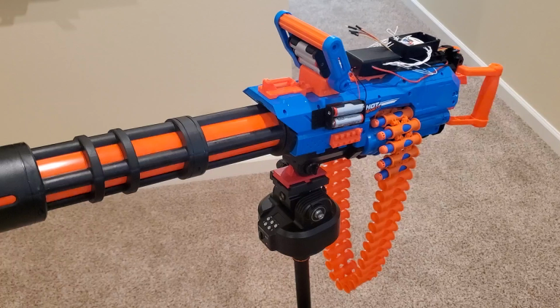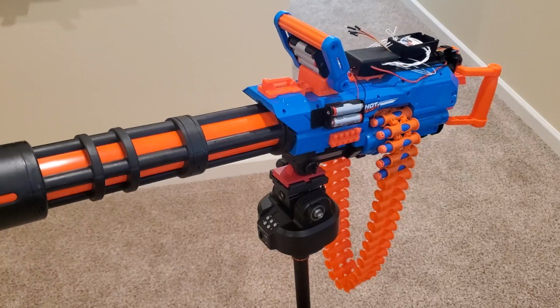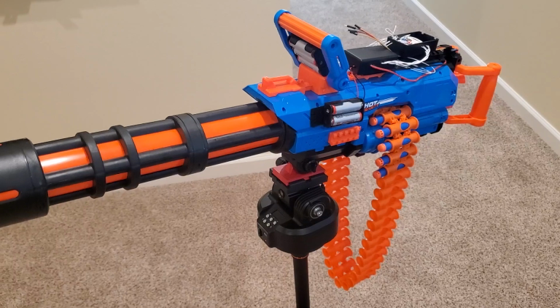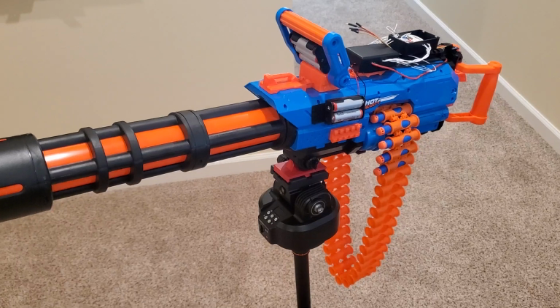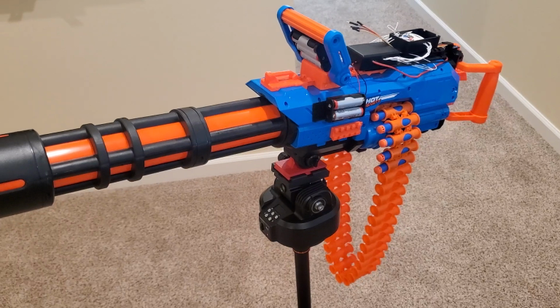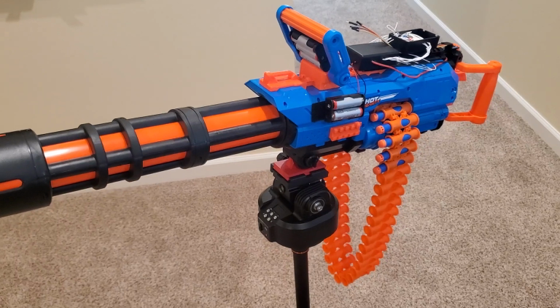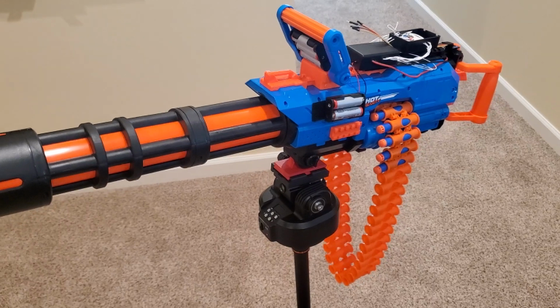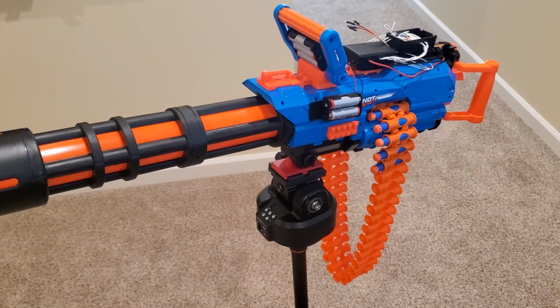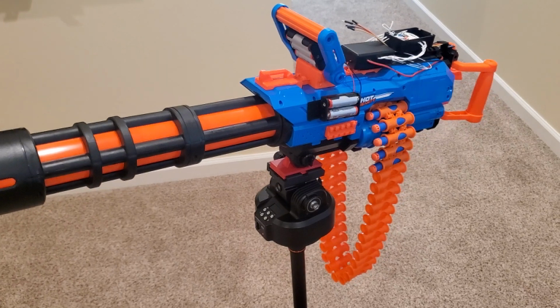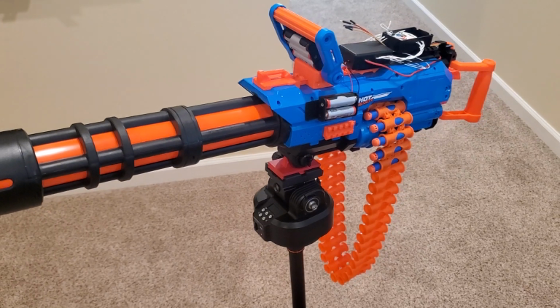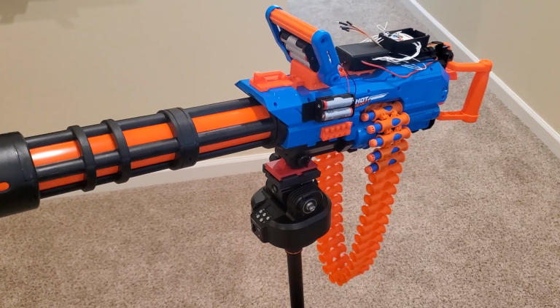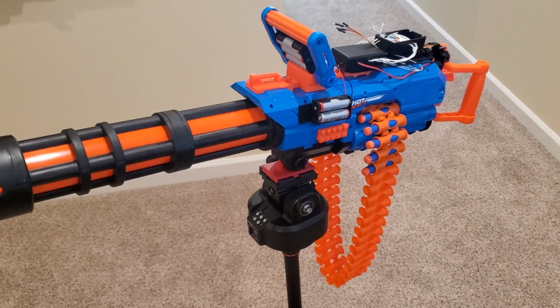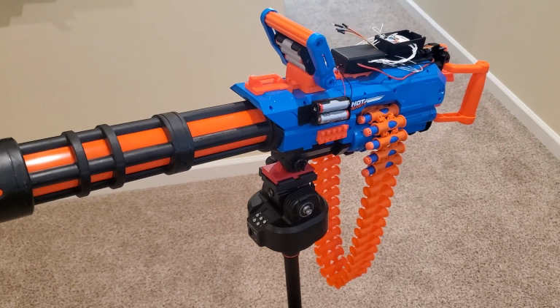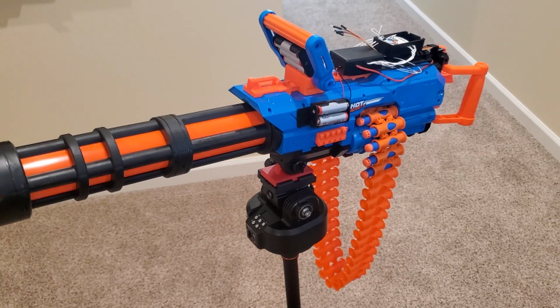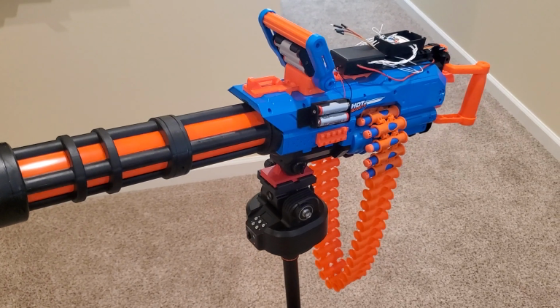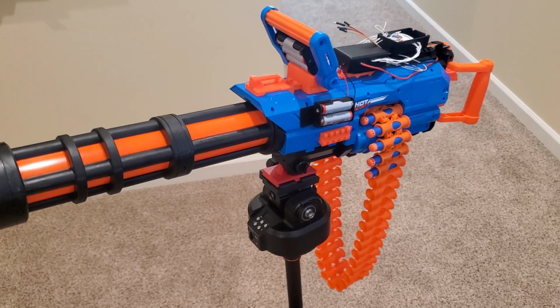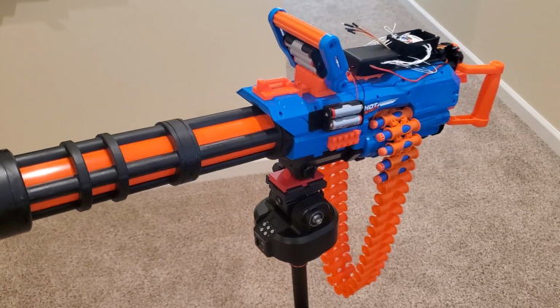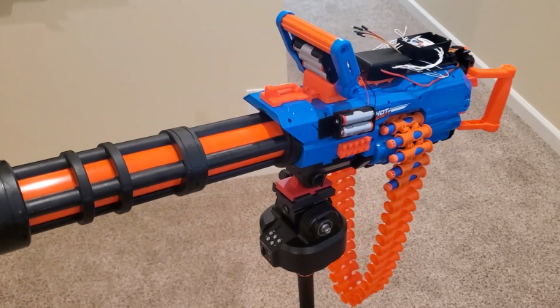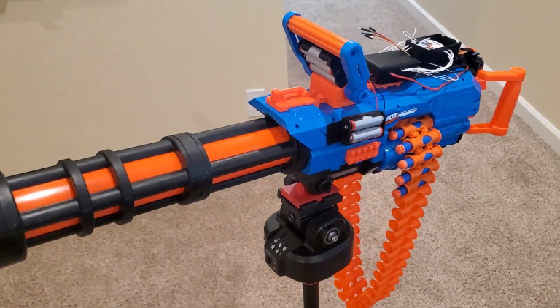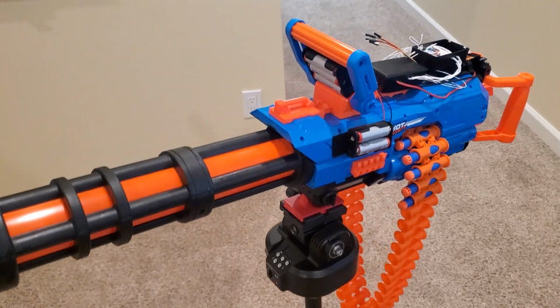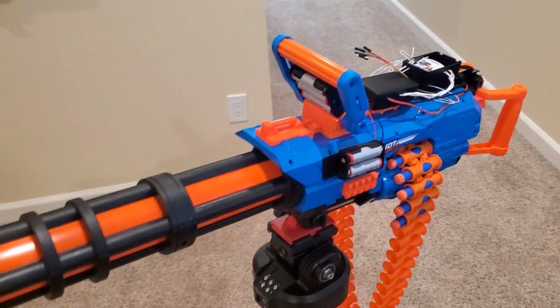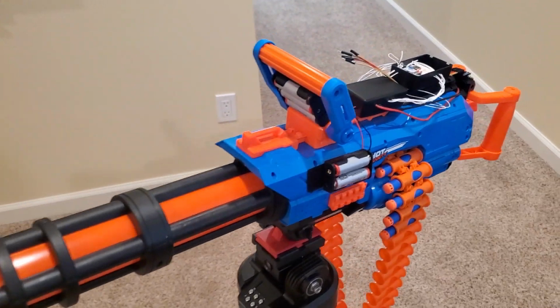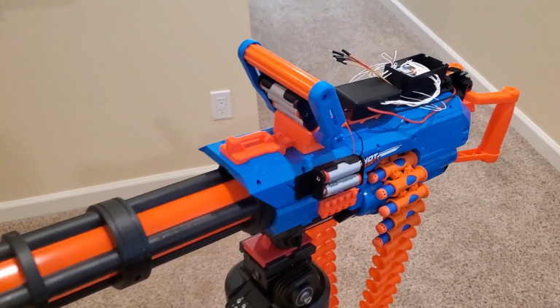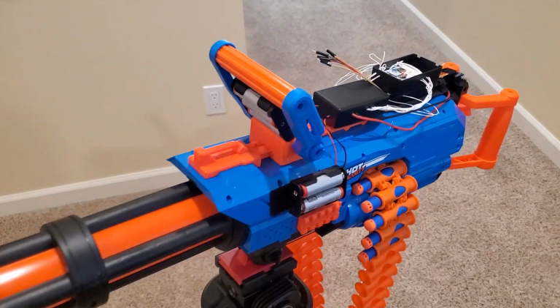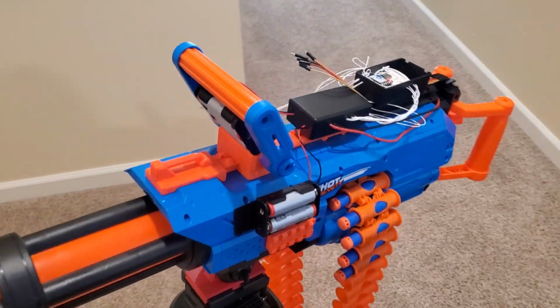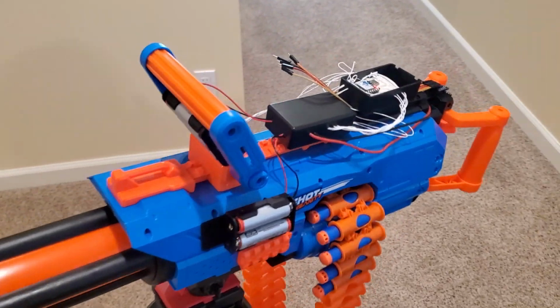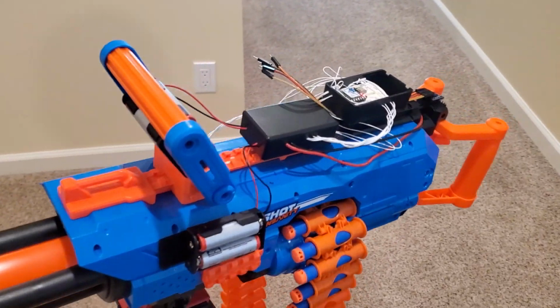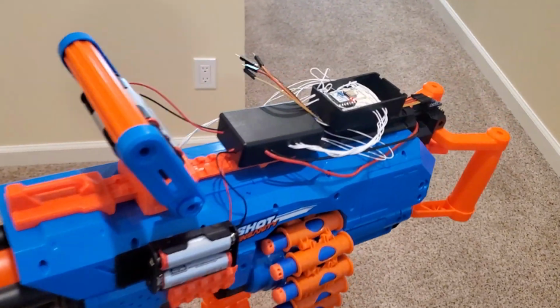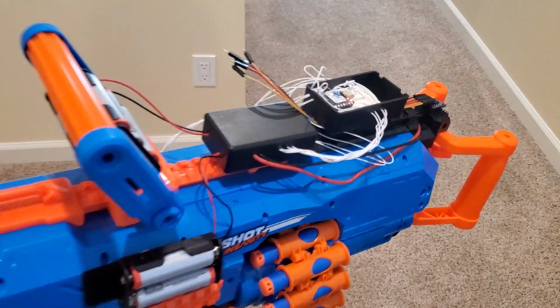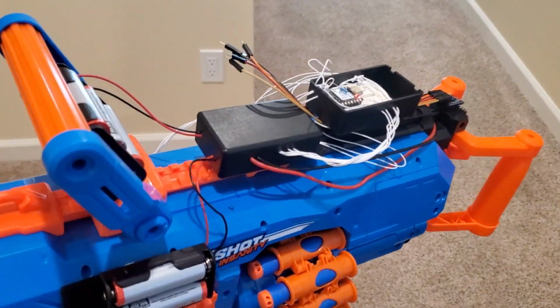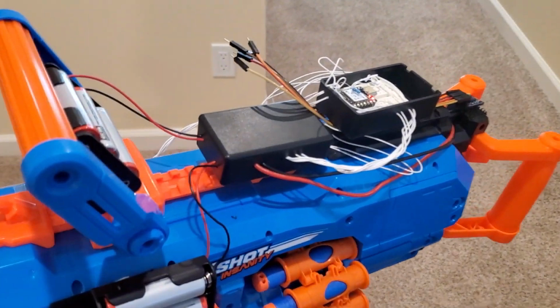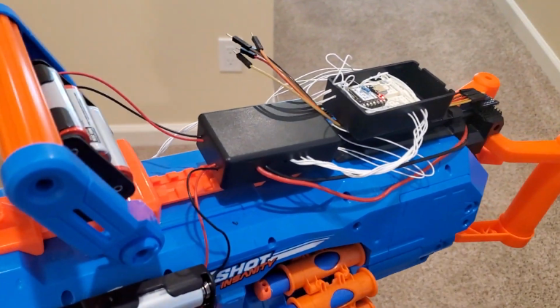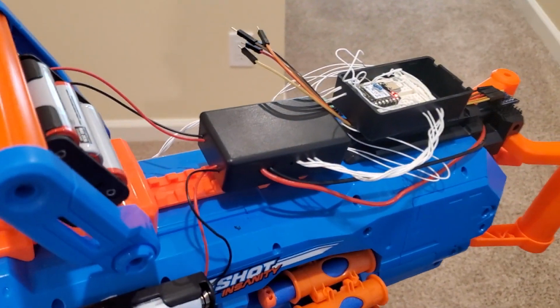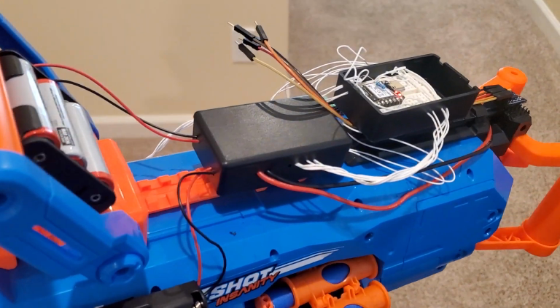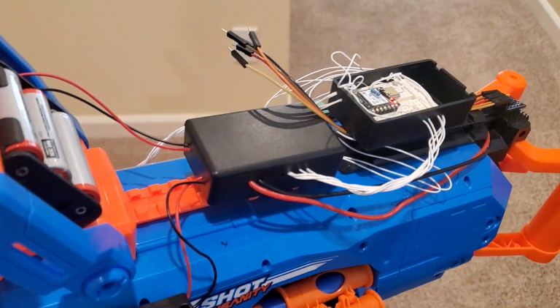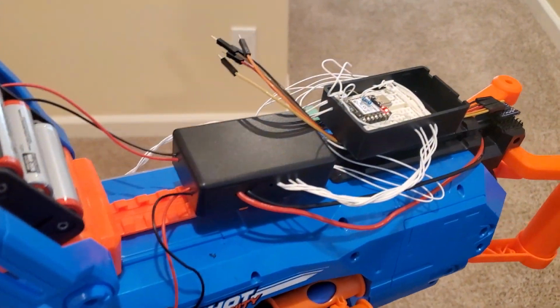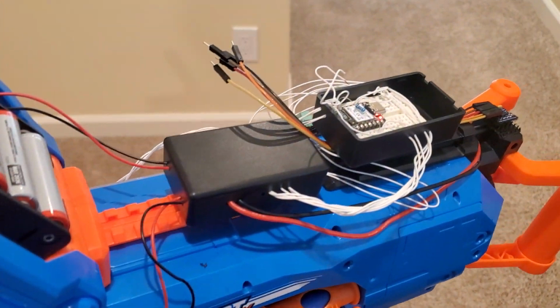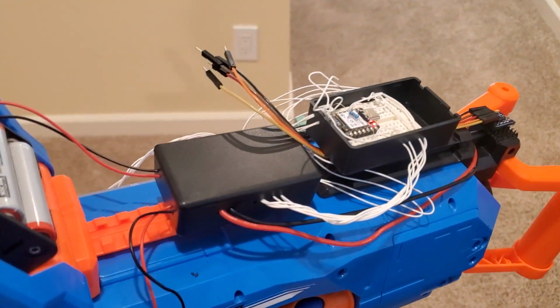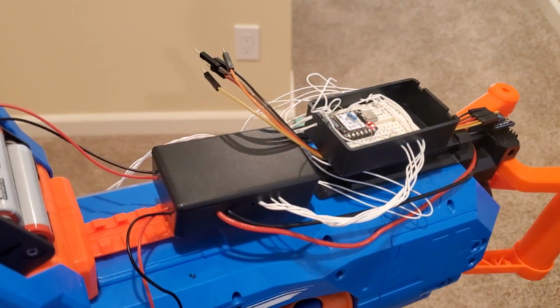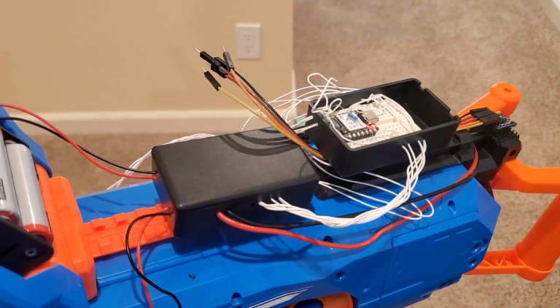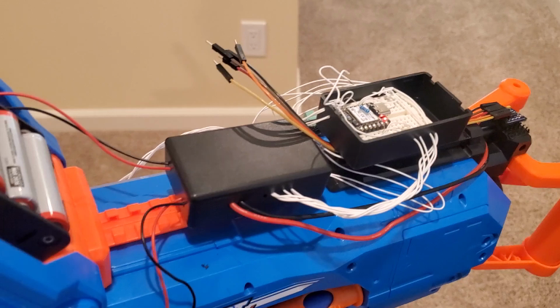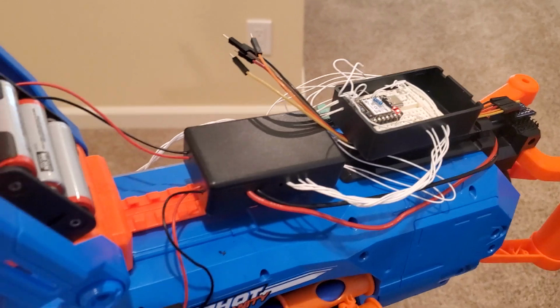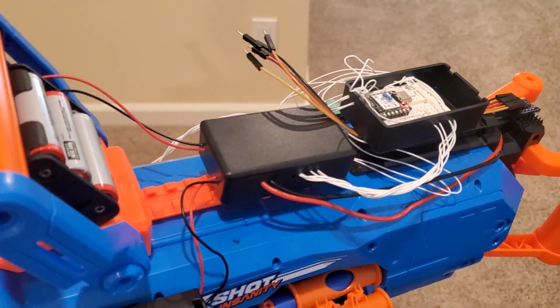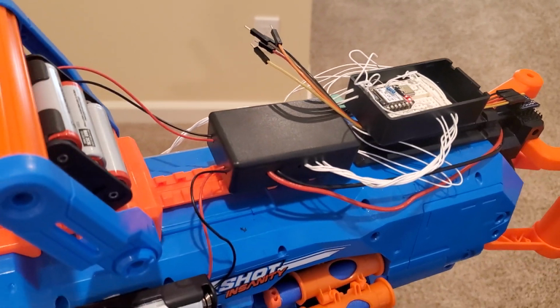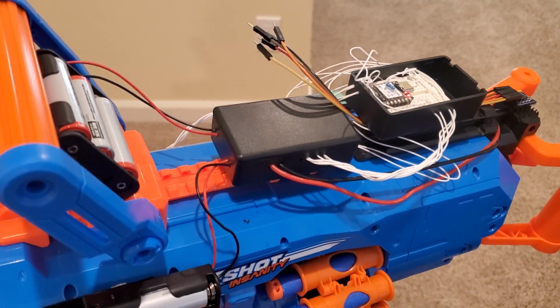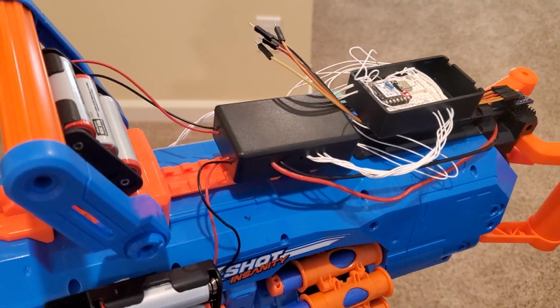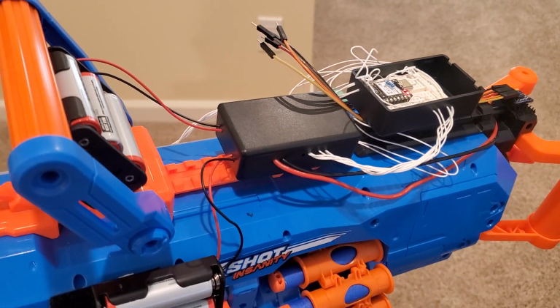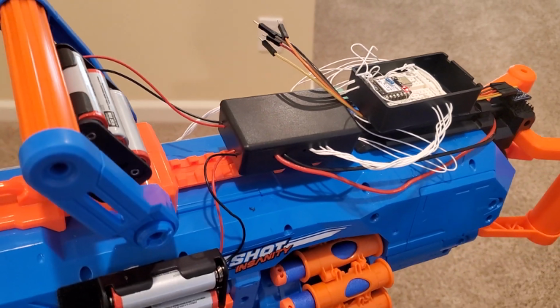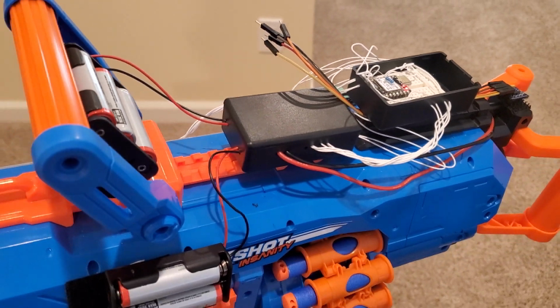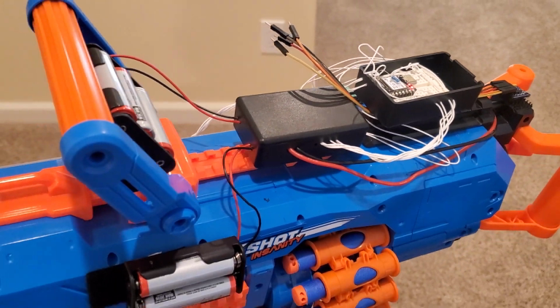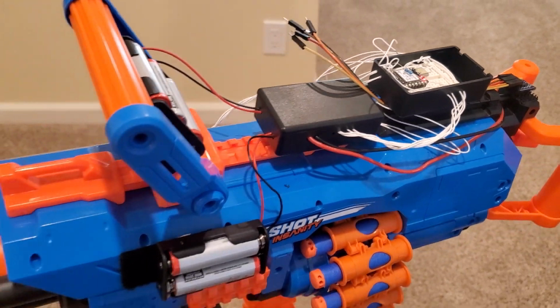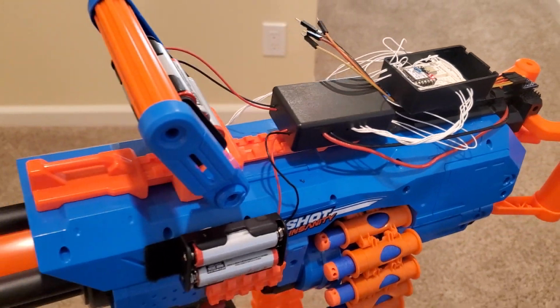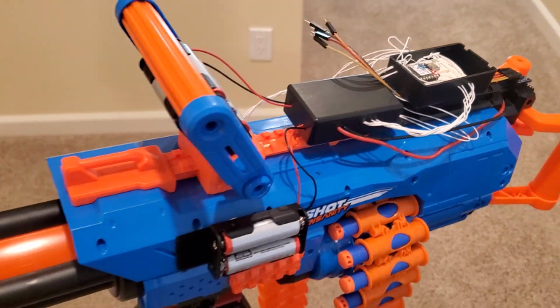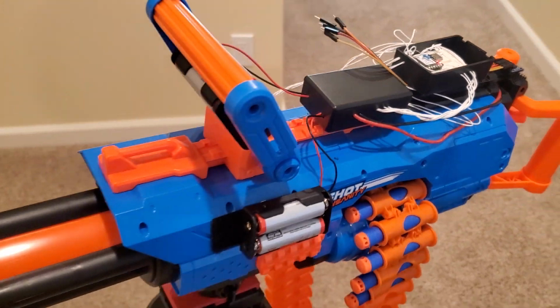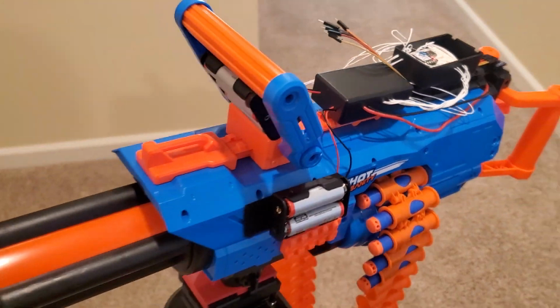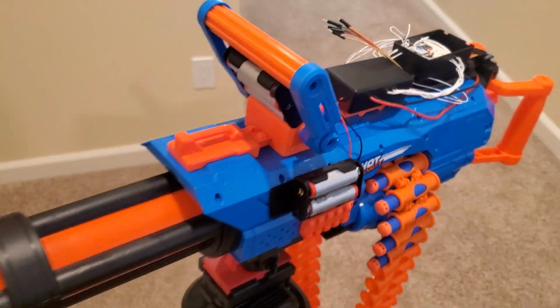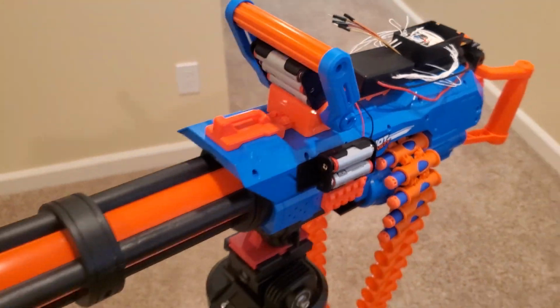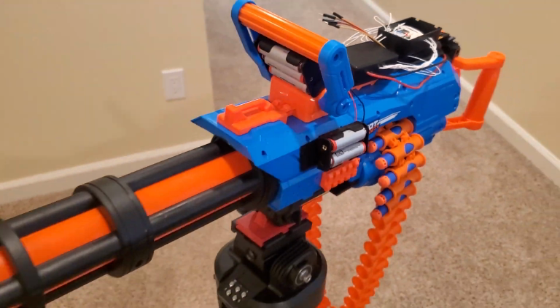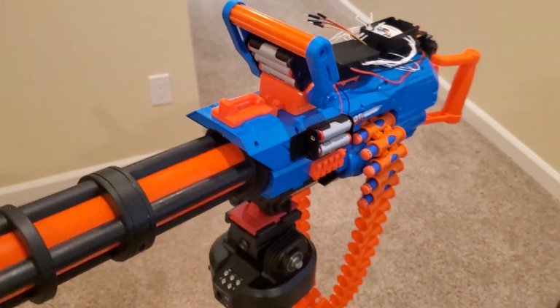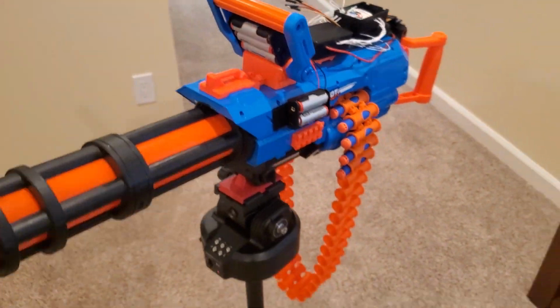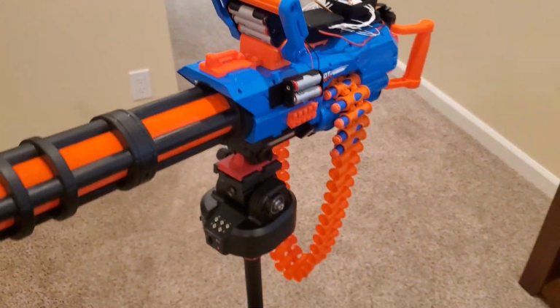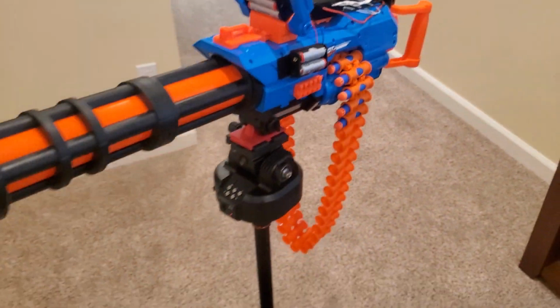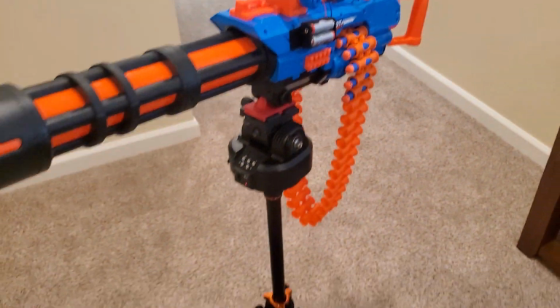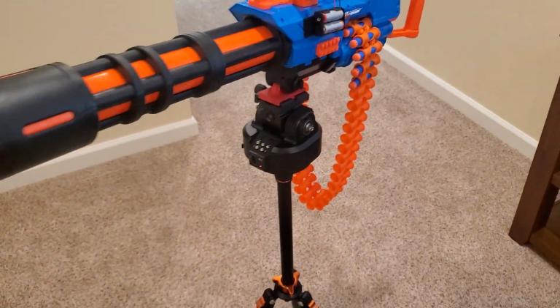Here's a progress video. This is still using the gyroscope, but I might go to the compass.